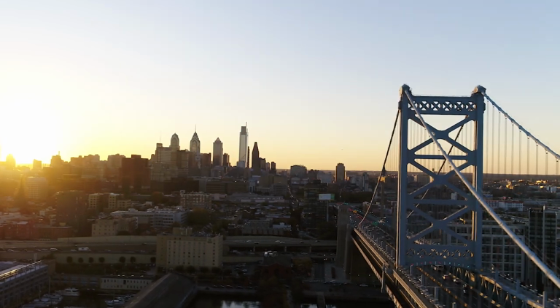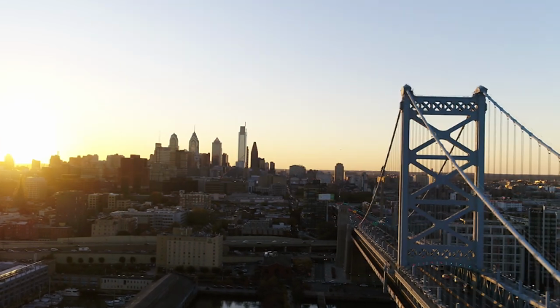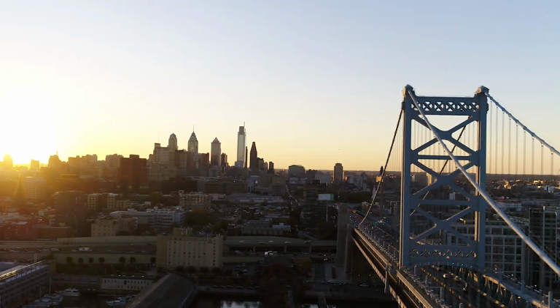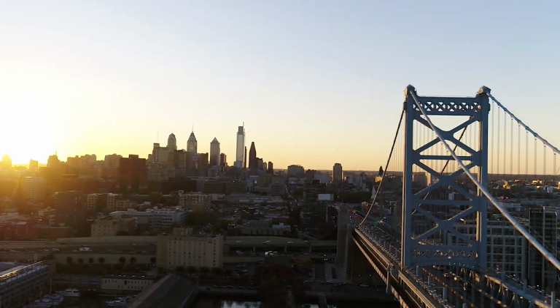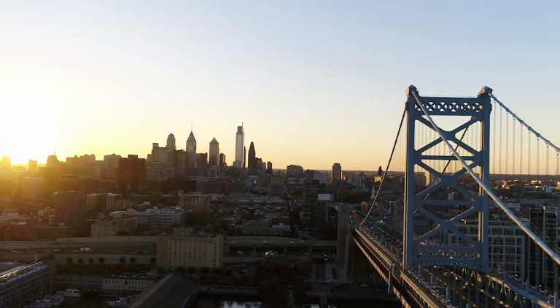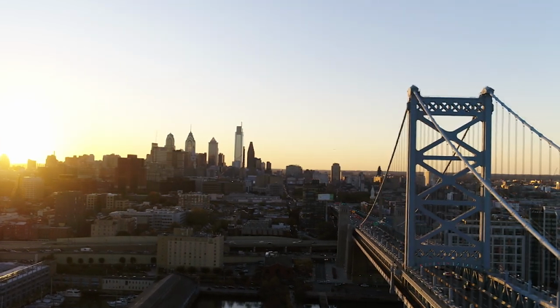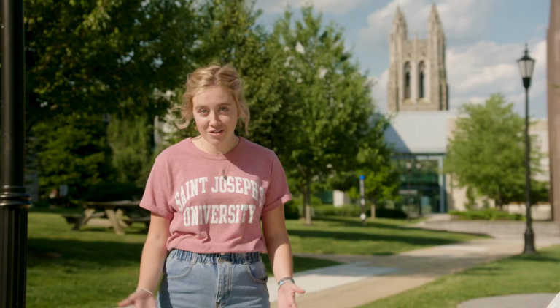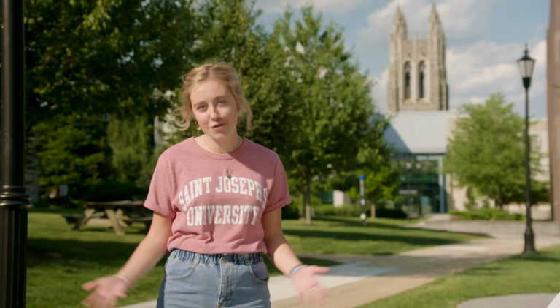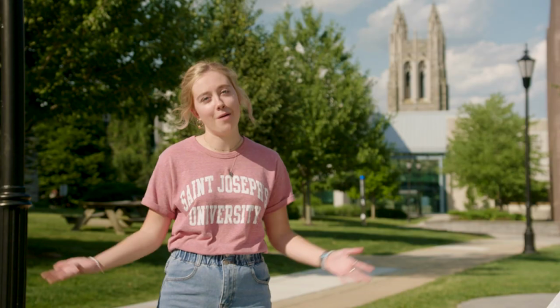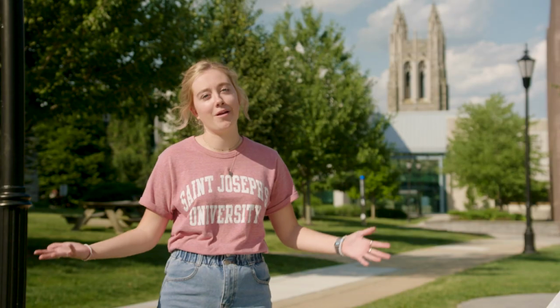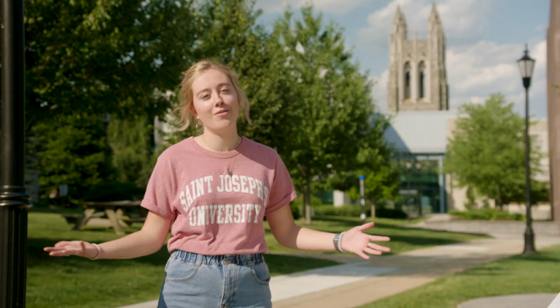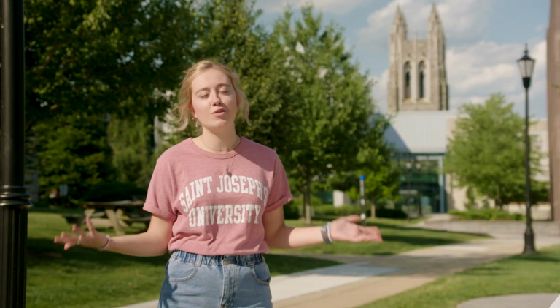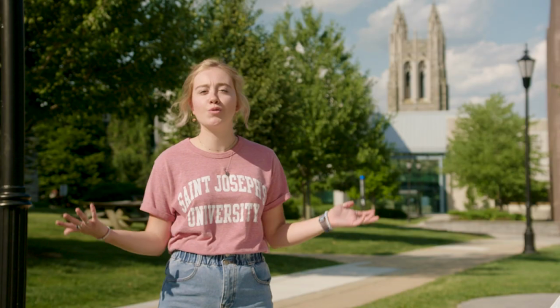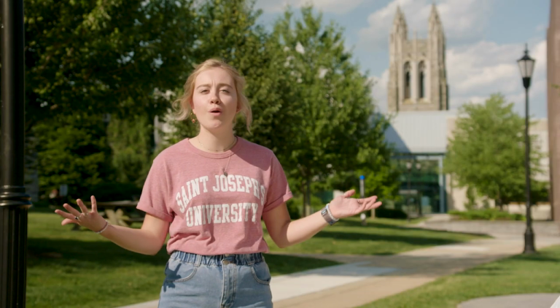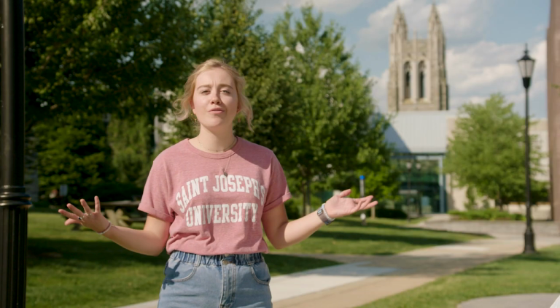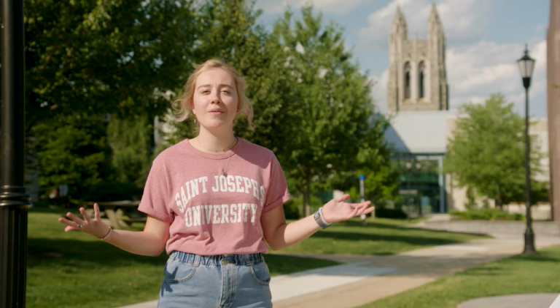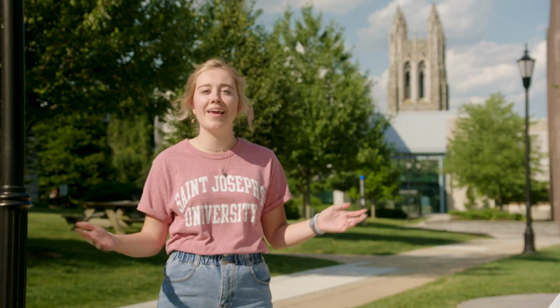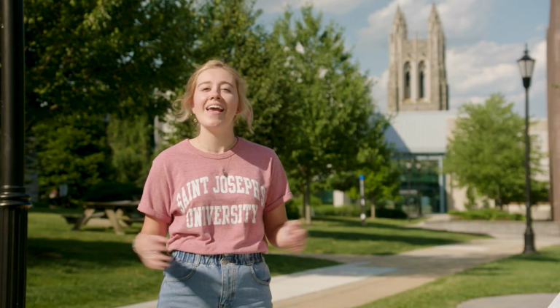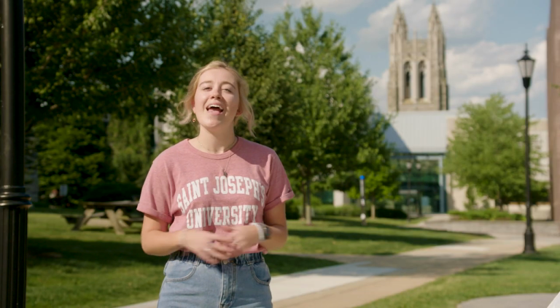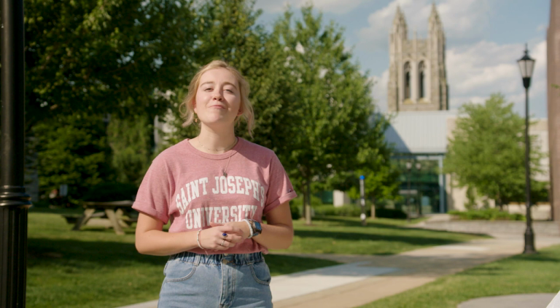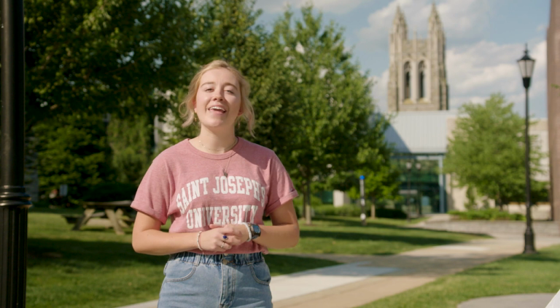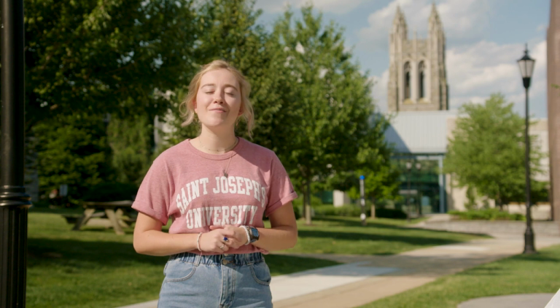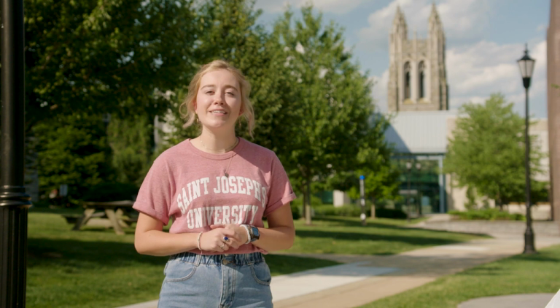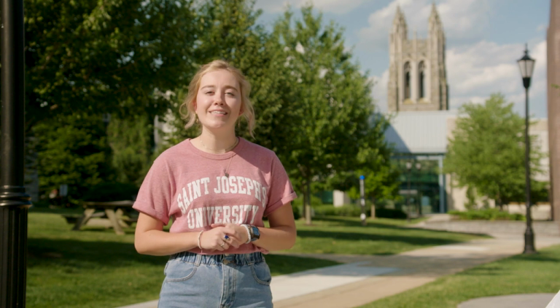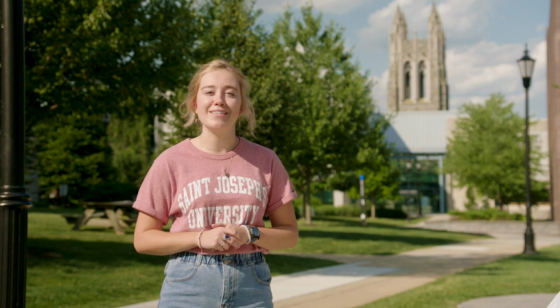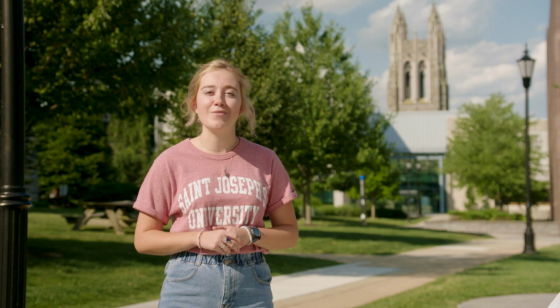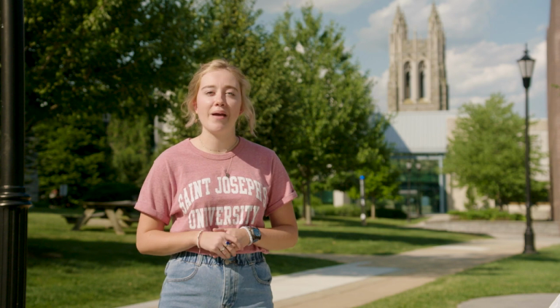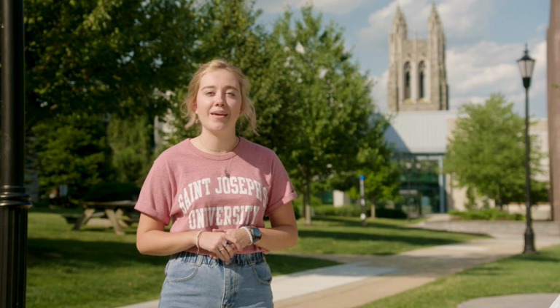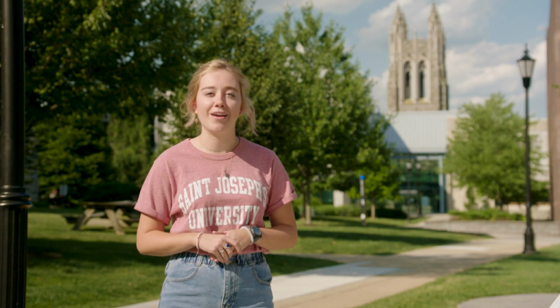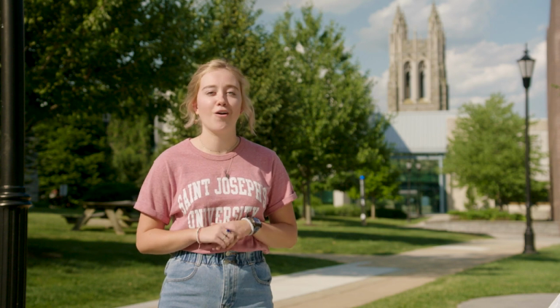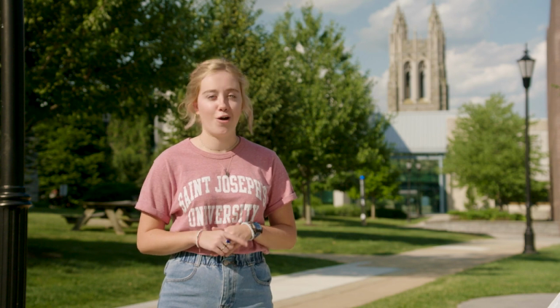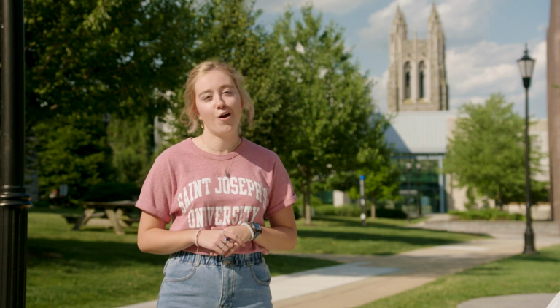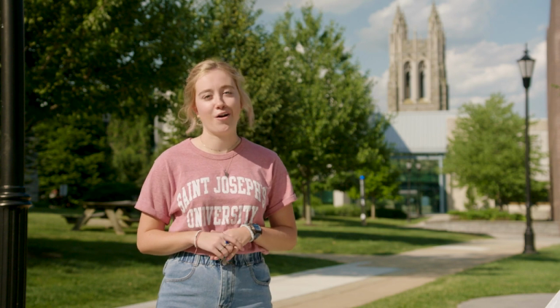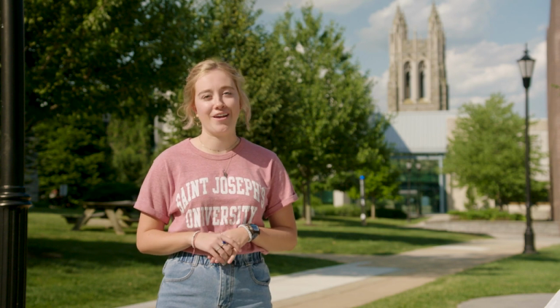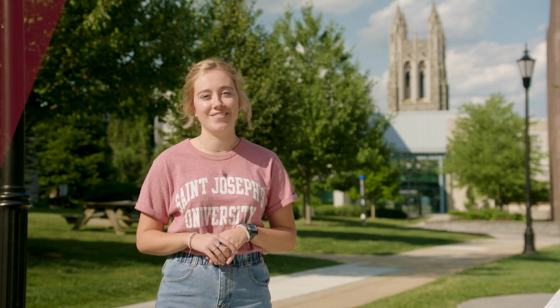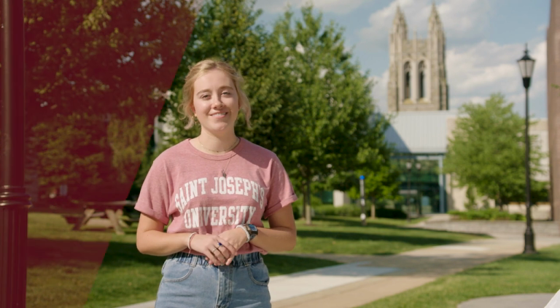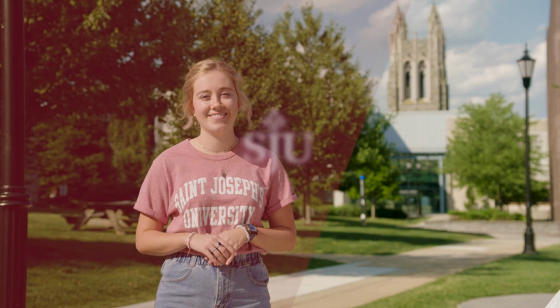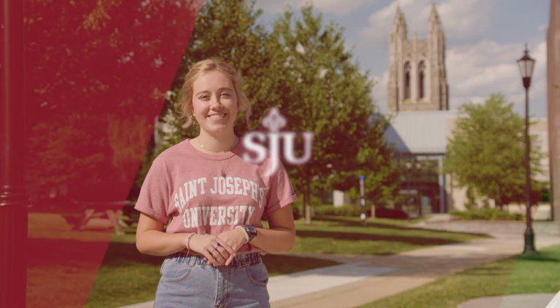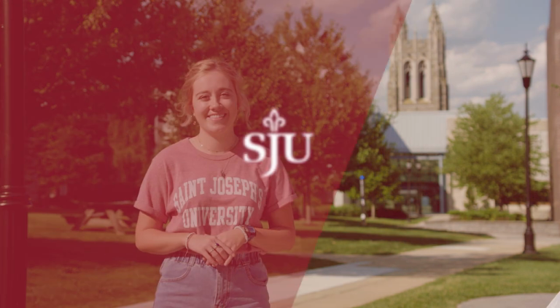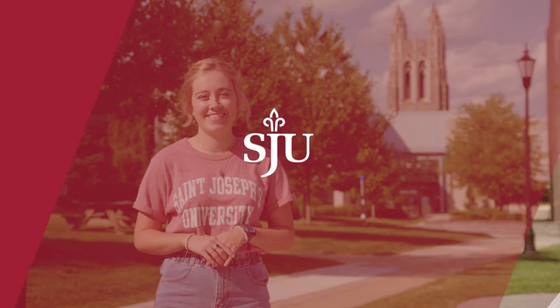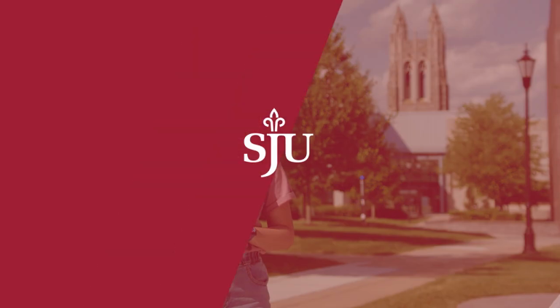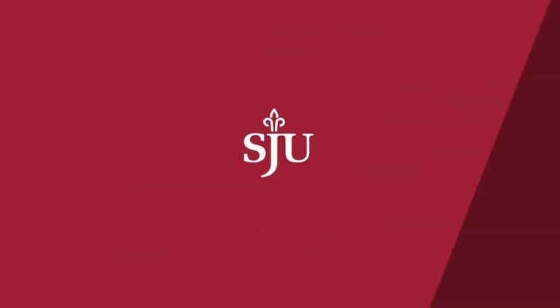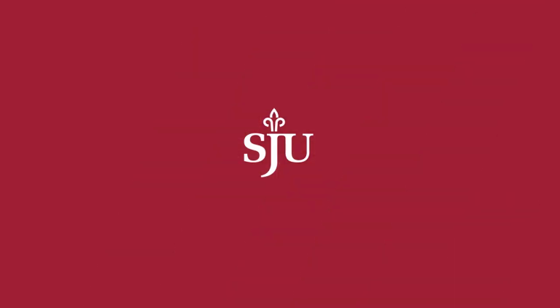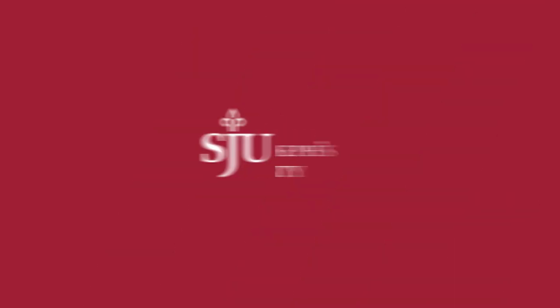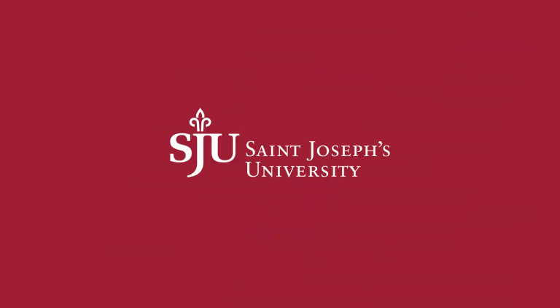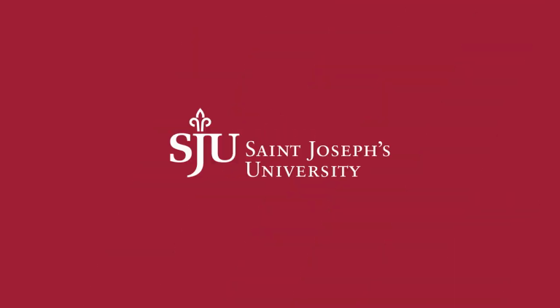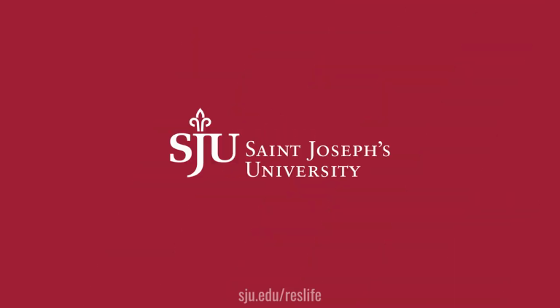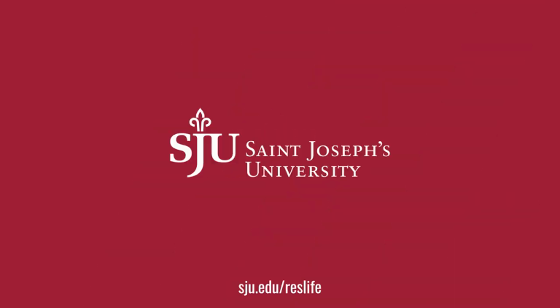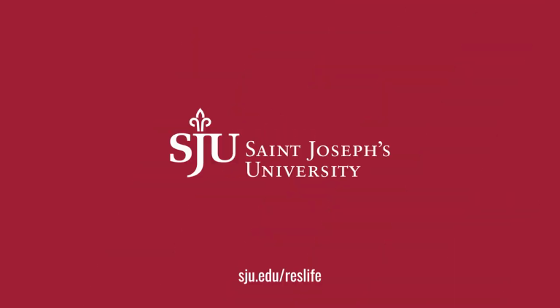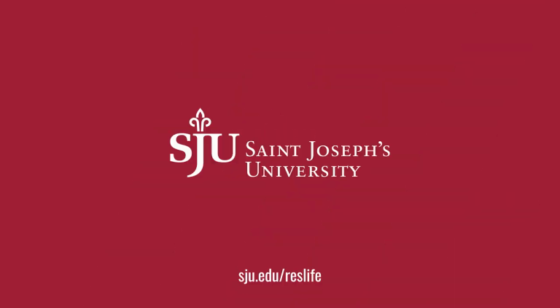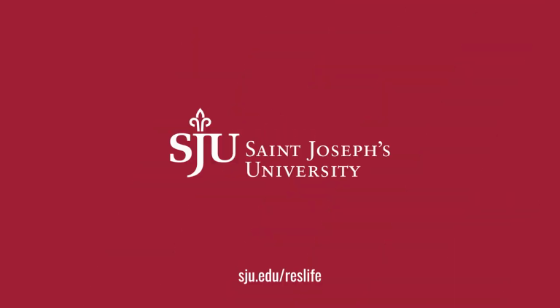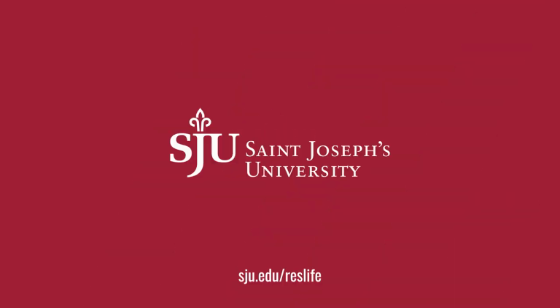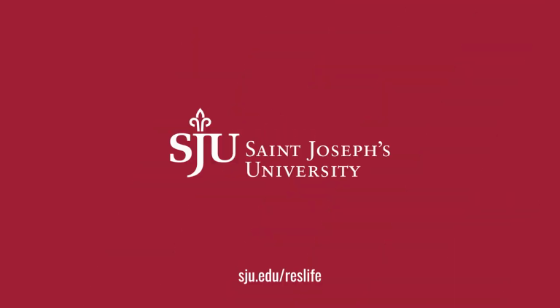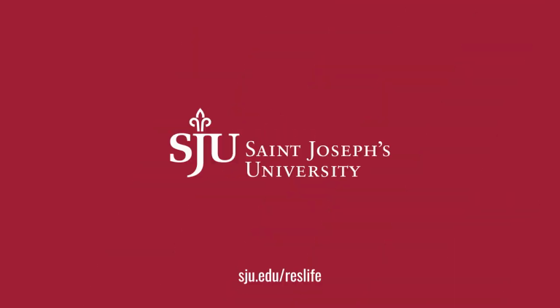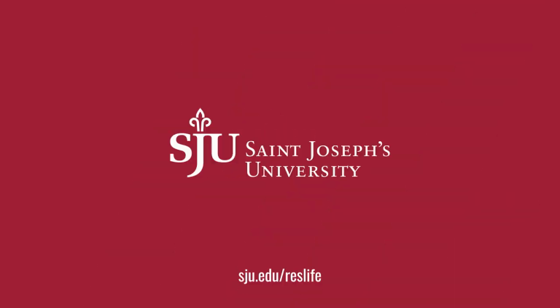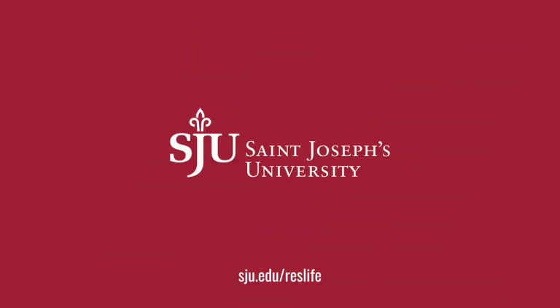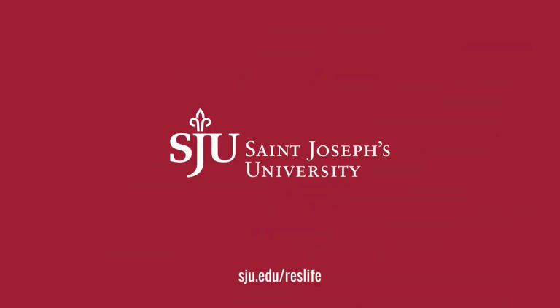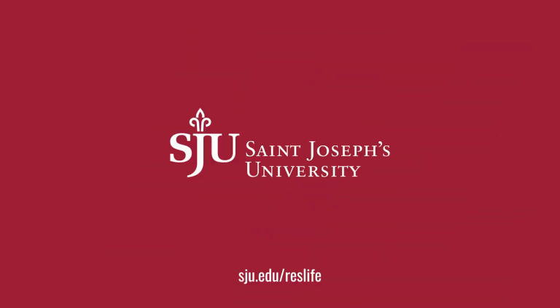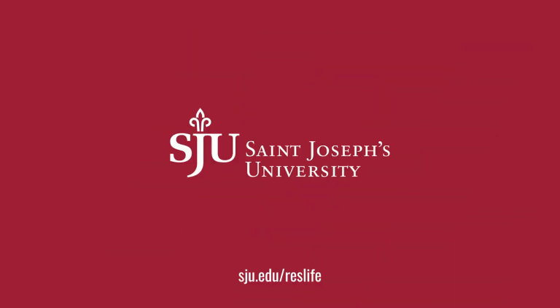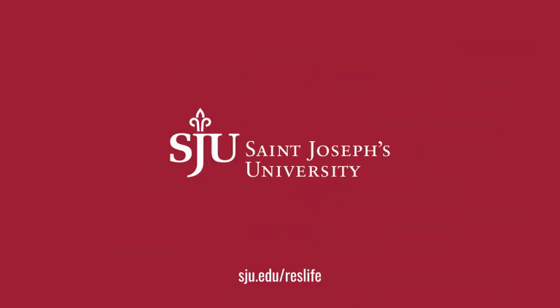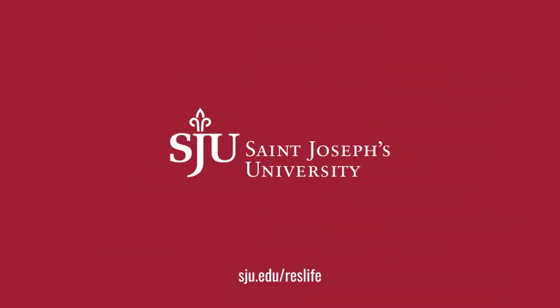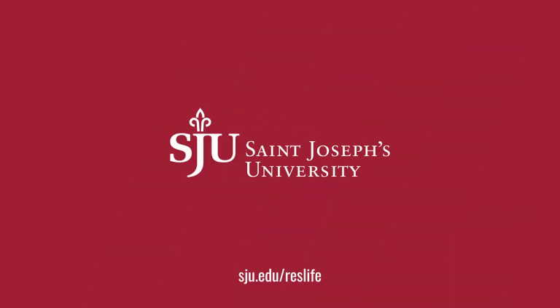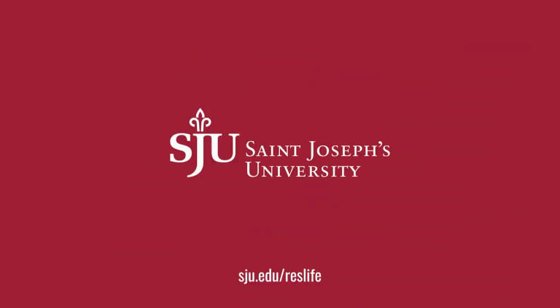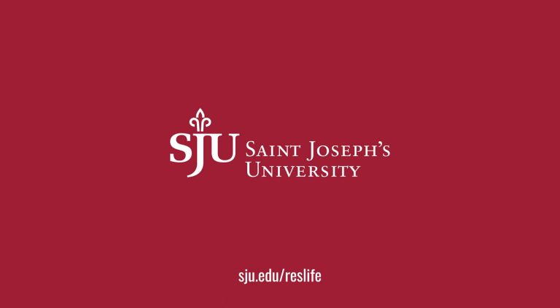Thank you so much for coming on this tour with me, and we can't wait to see you back here on Hawk Hill. SJU.EDU slash ResLife.